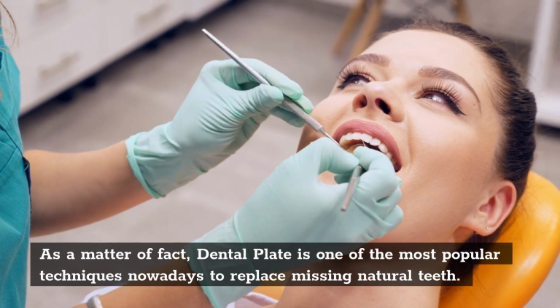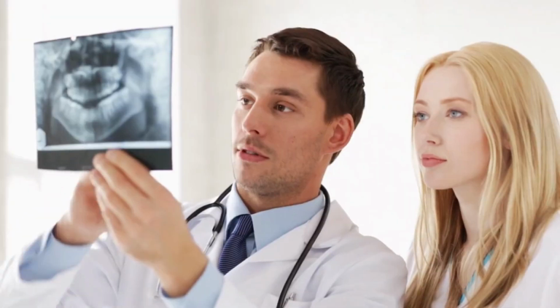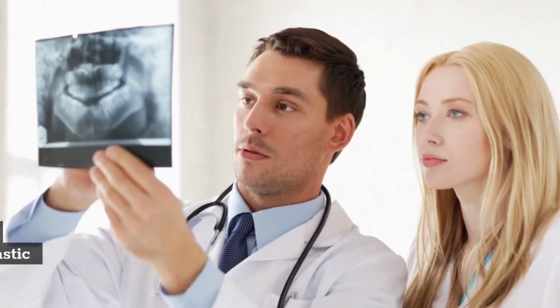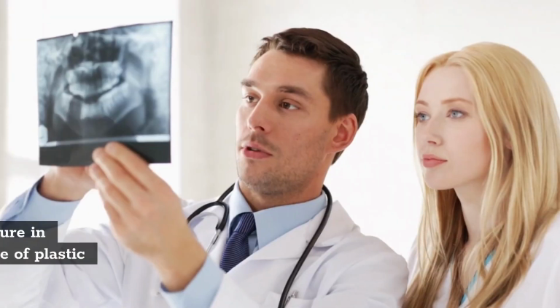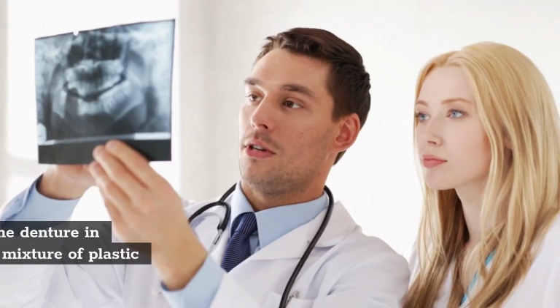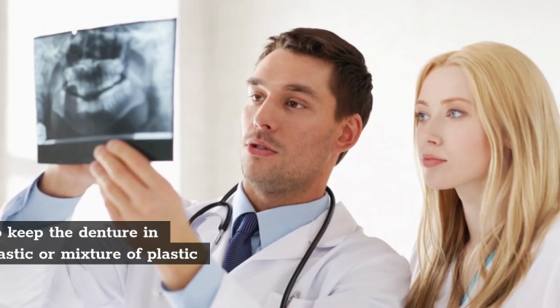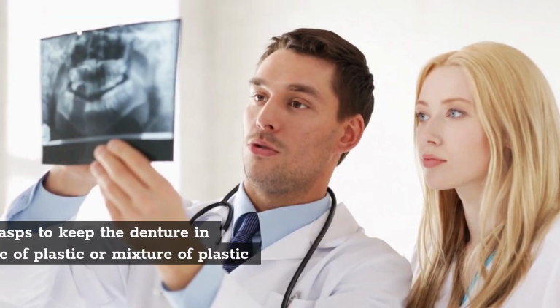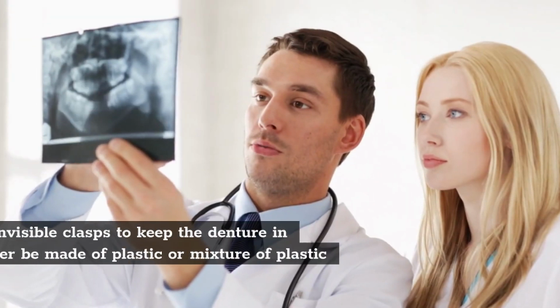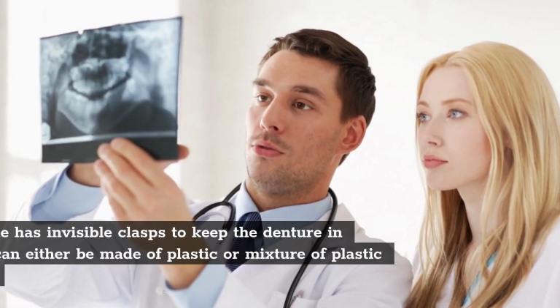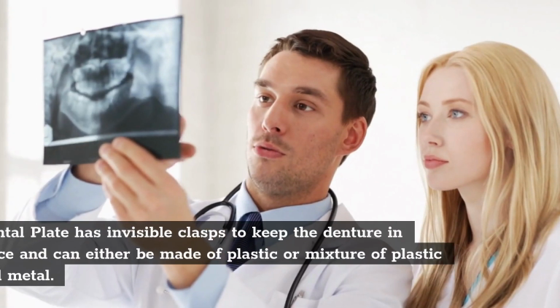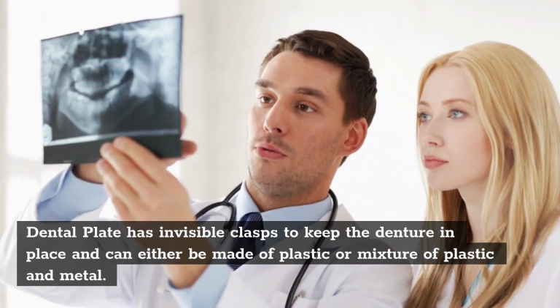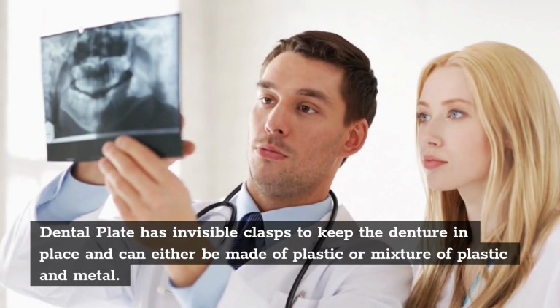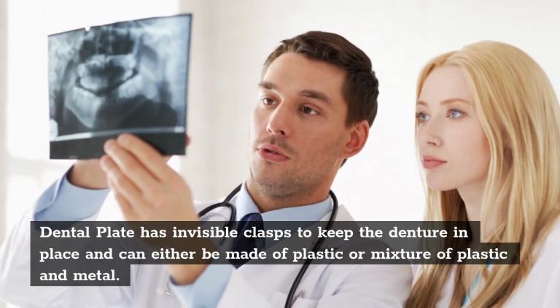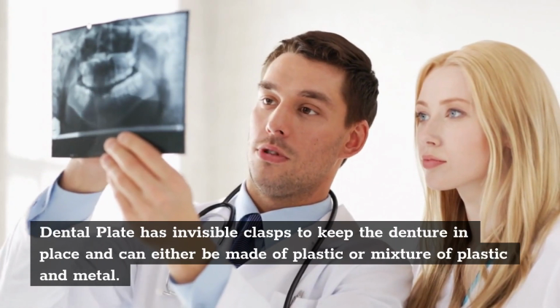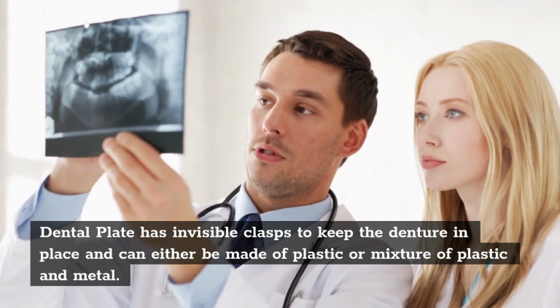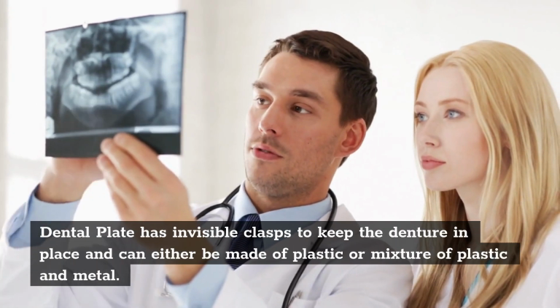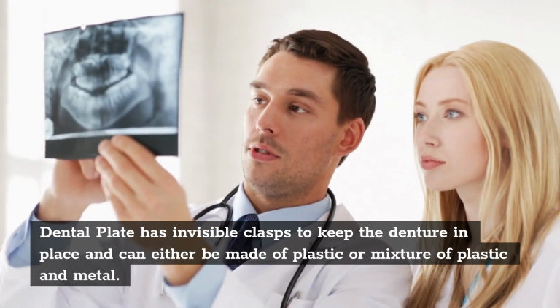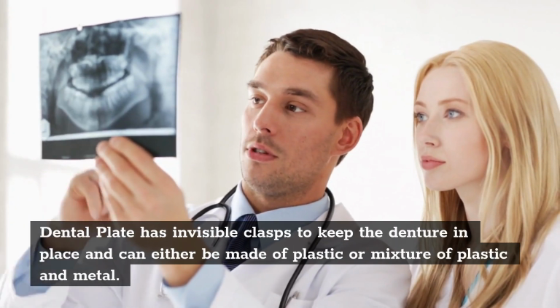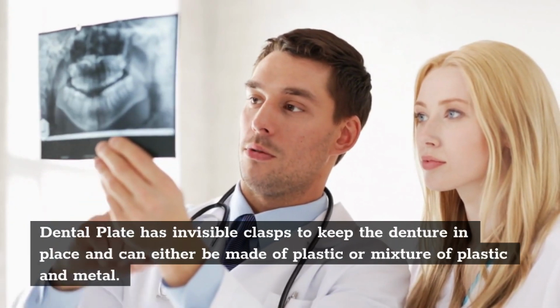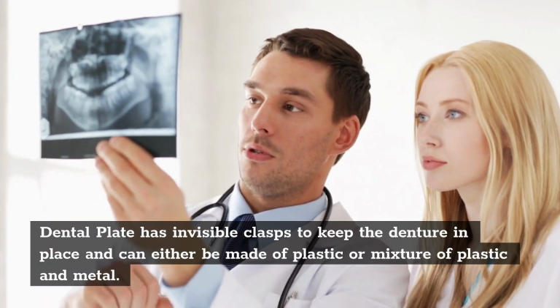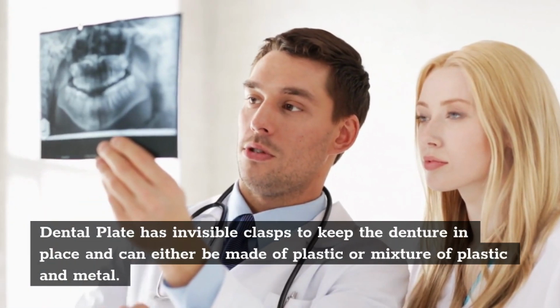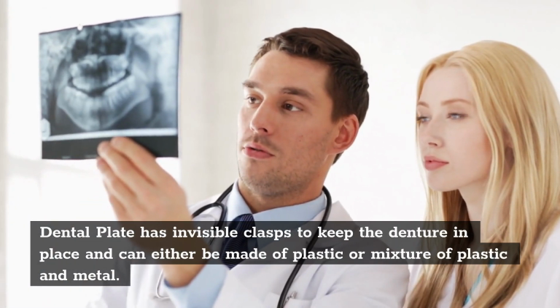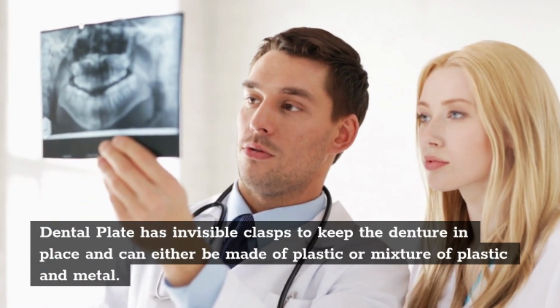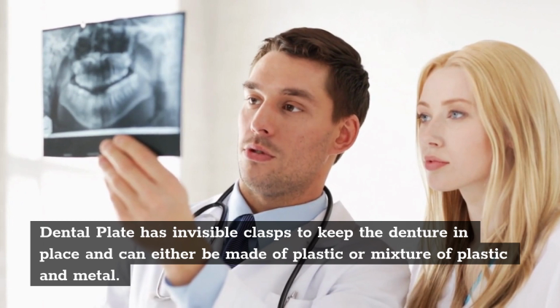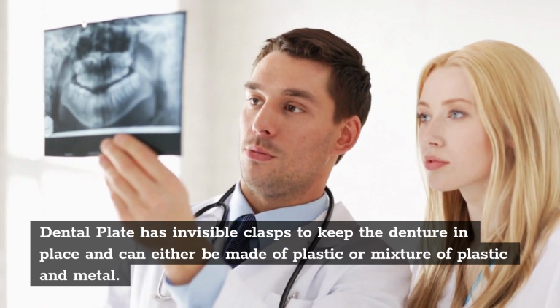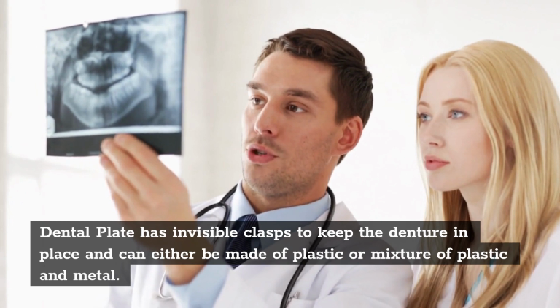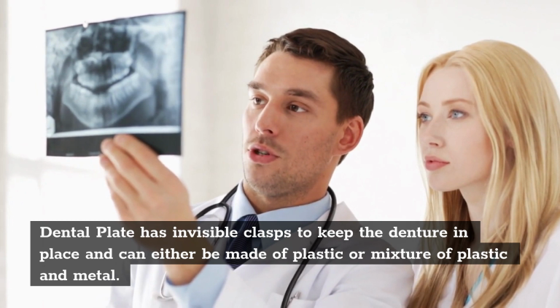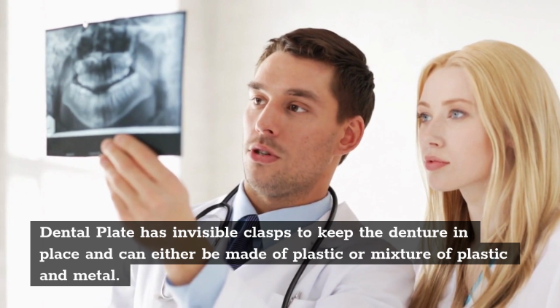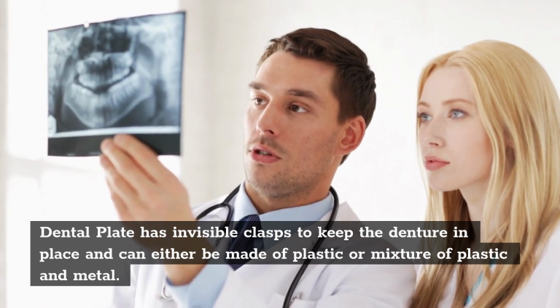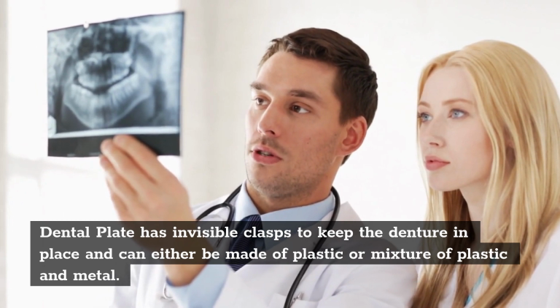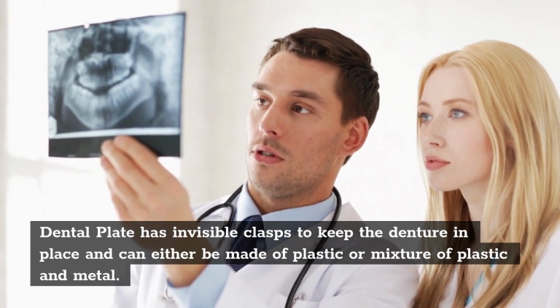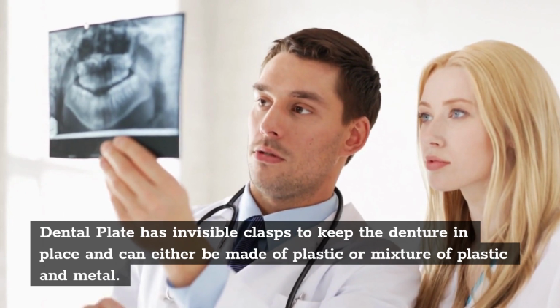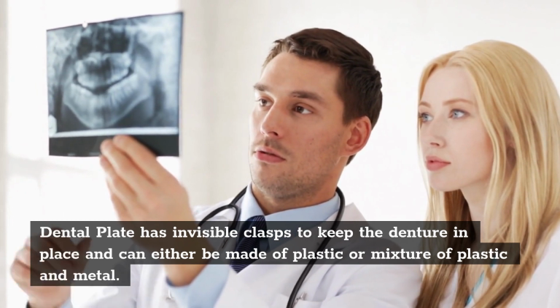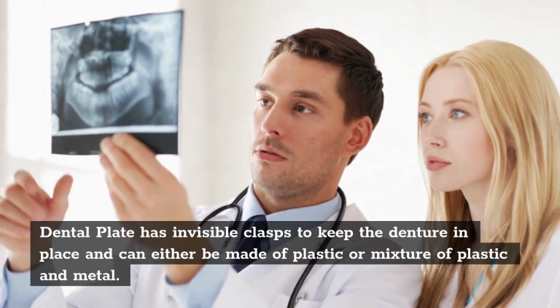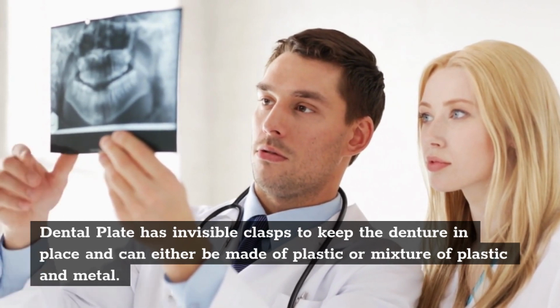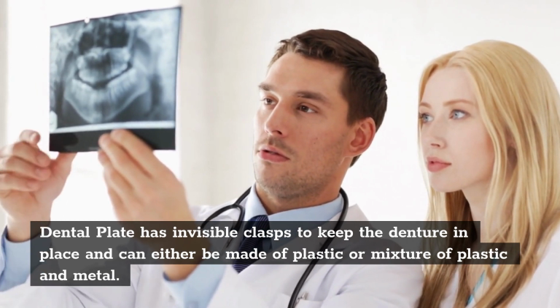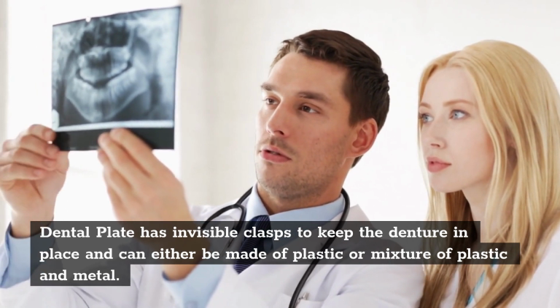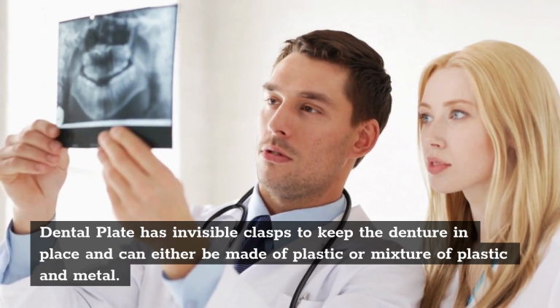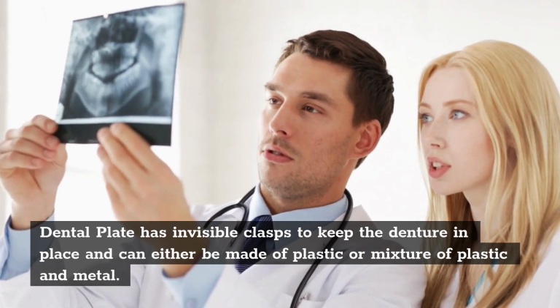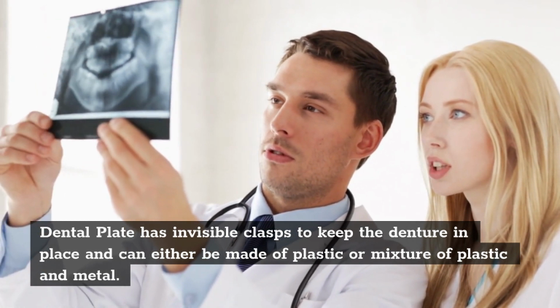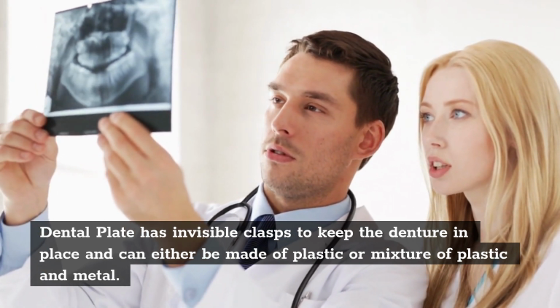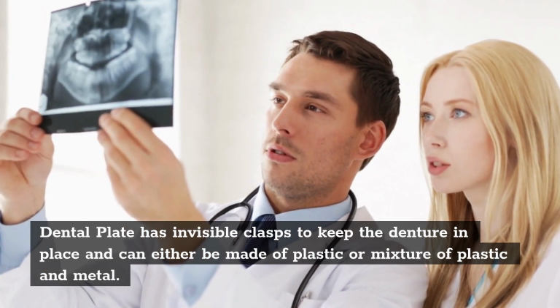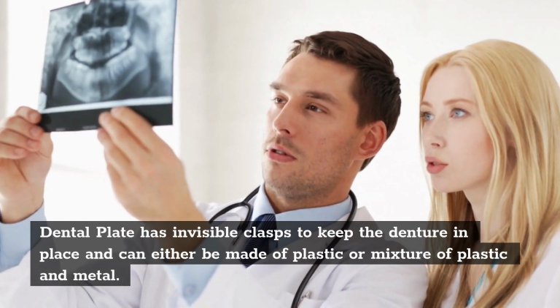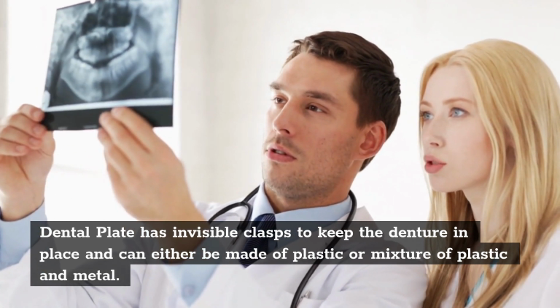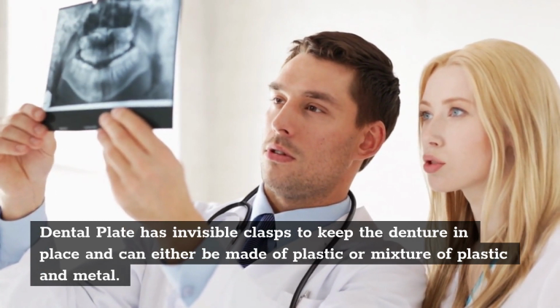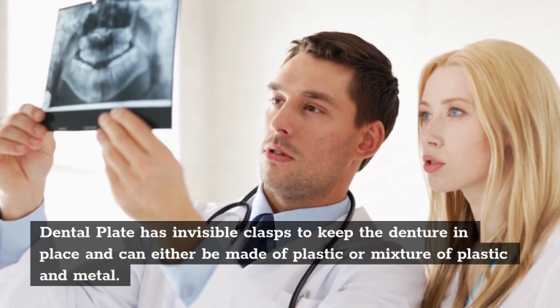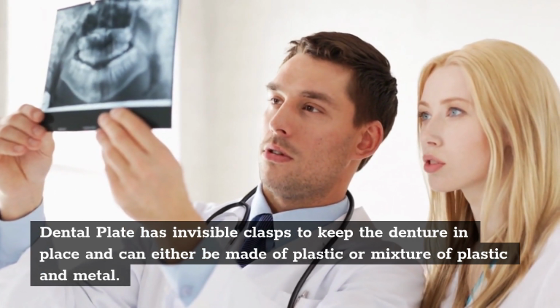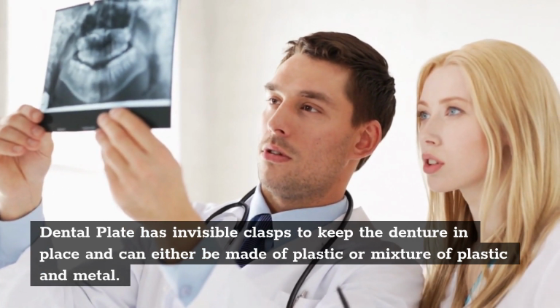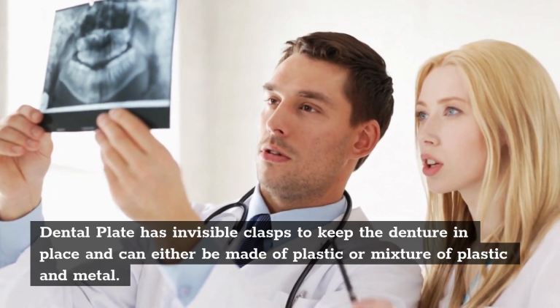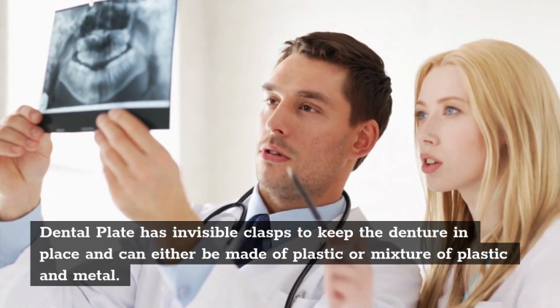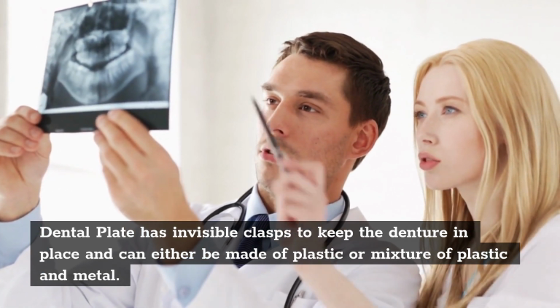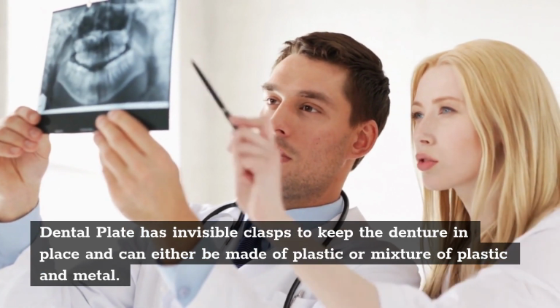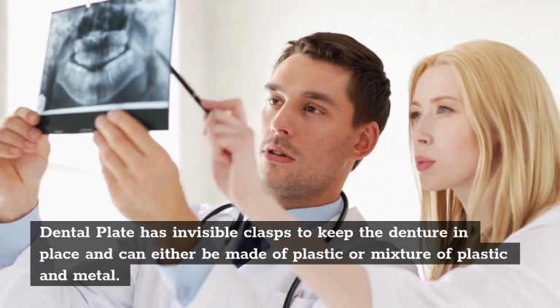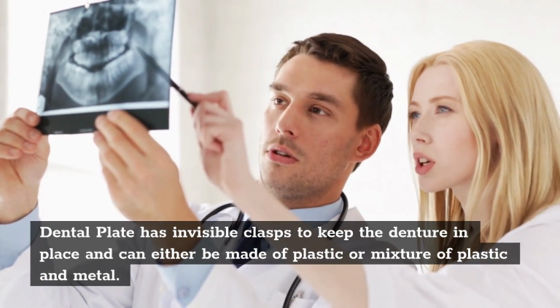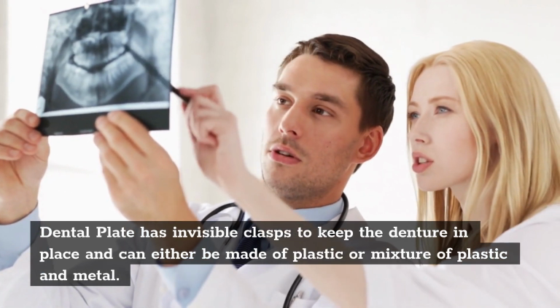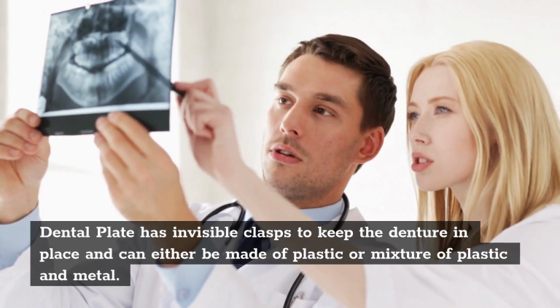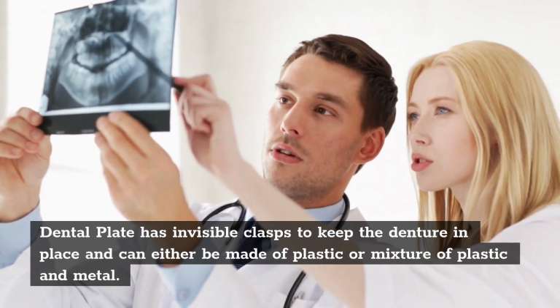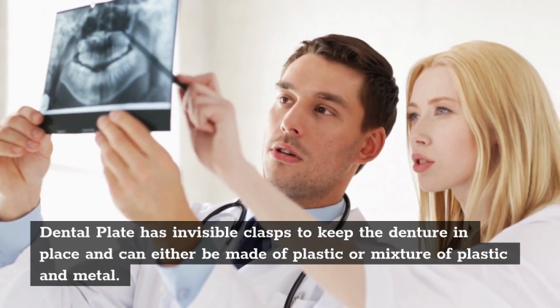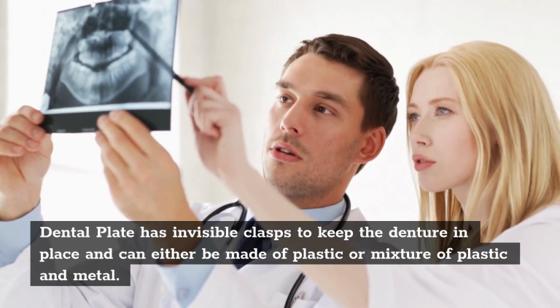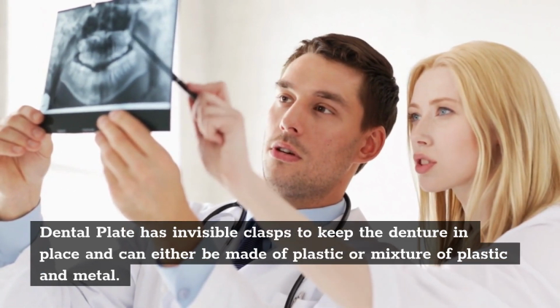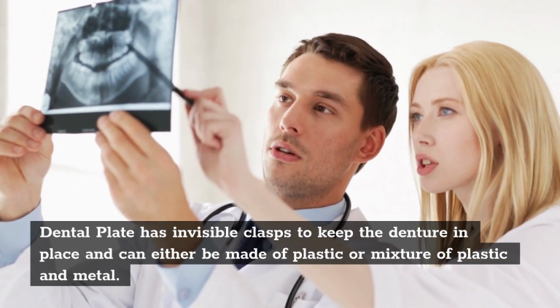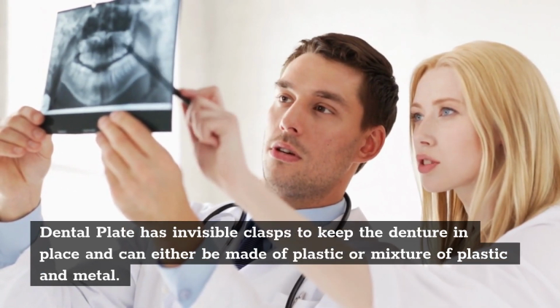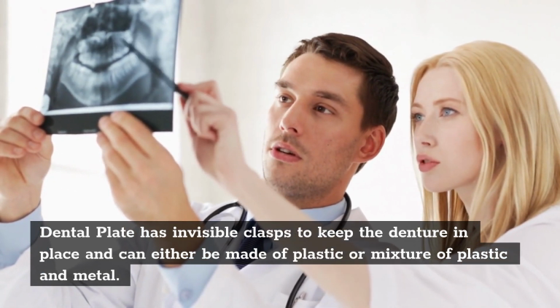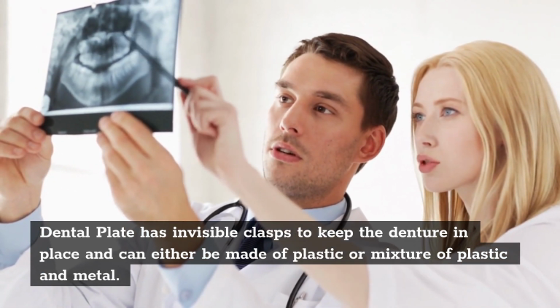Dental plates have invisible clasps to keep the denture in place and can either be made of plastic or a mixture of plastic and metal.